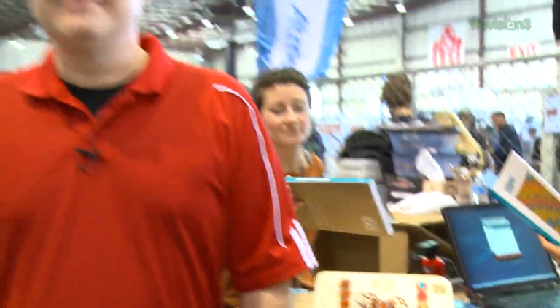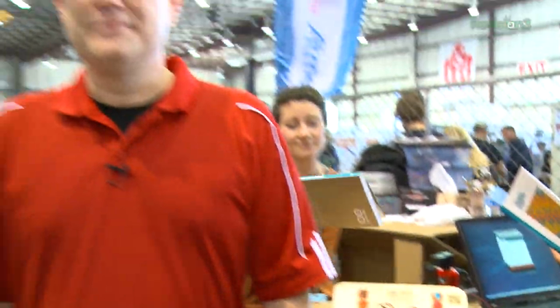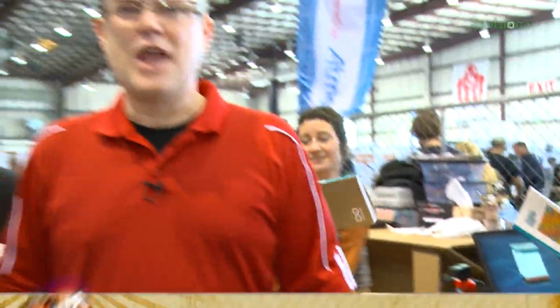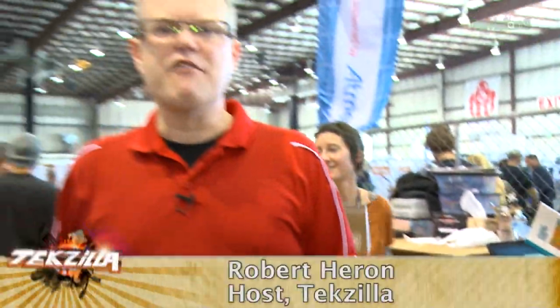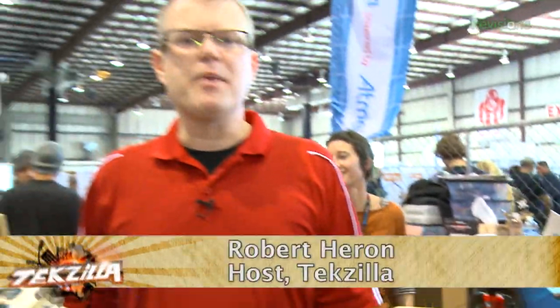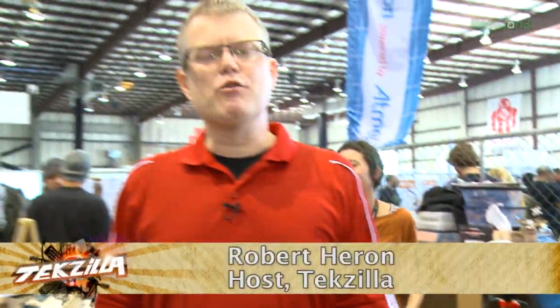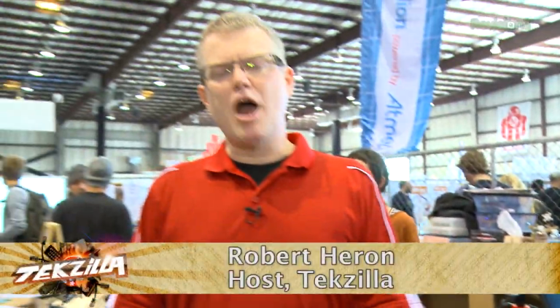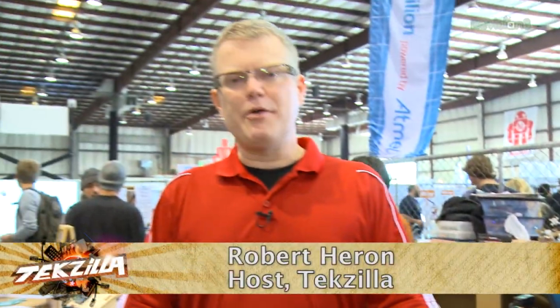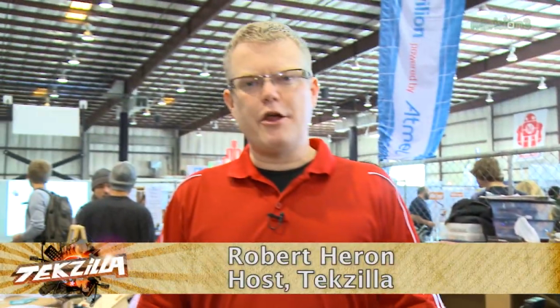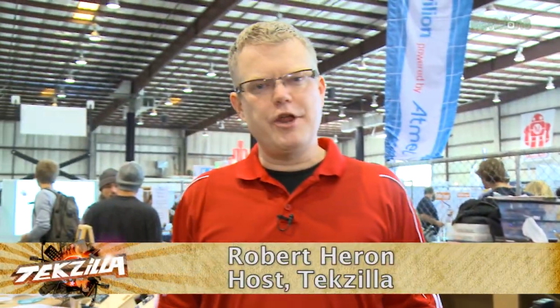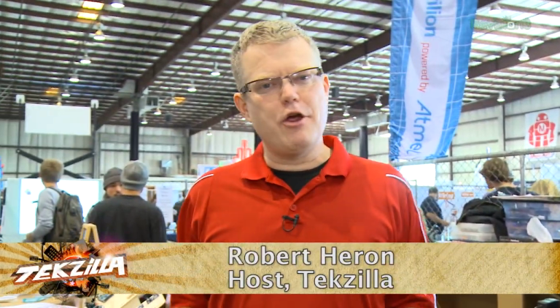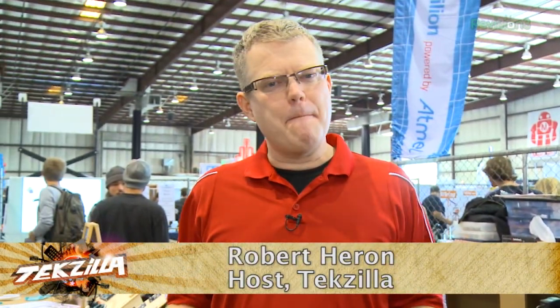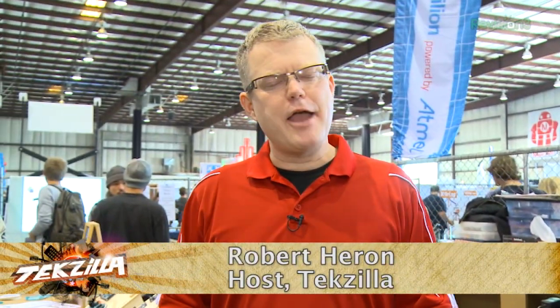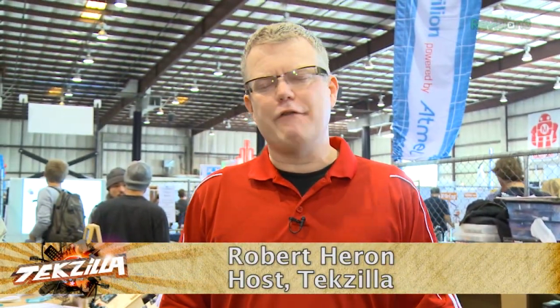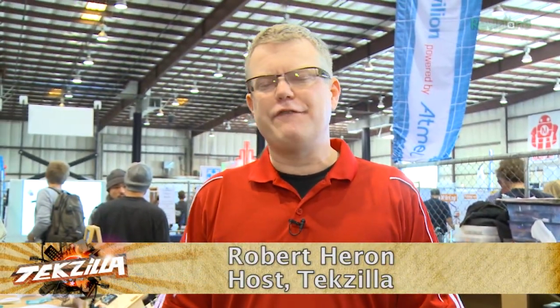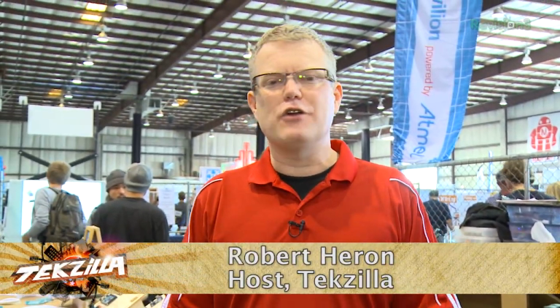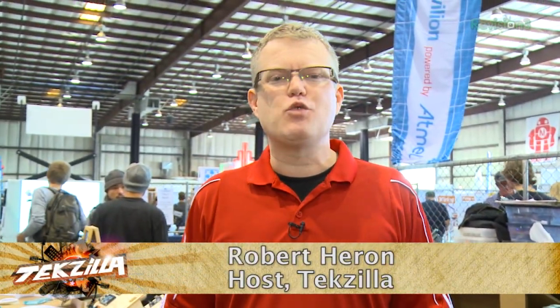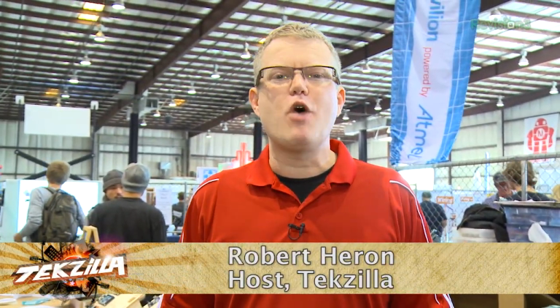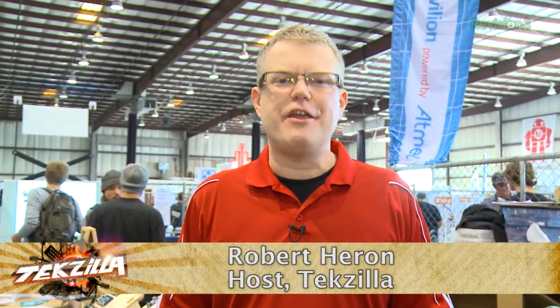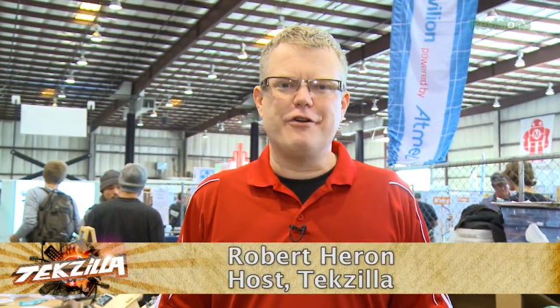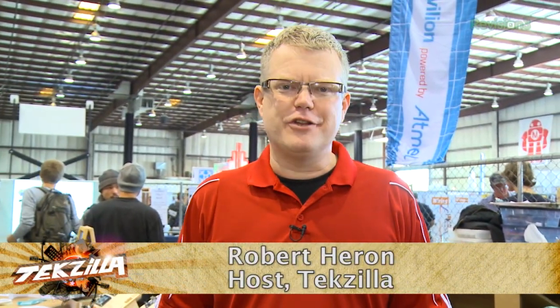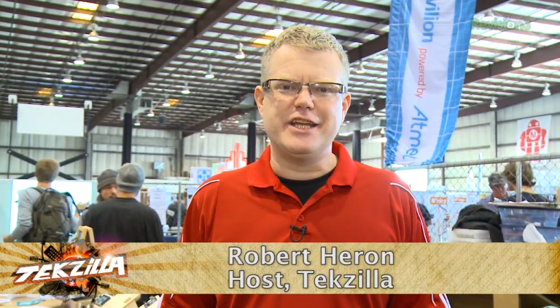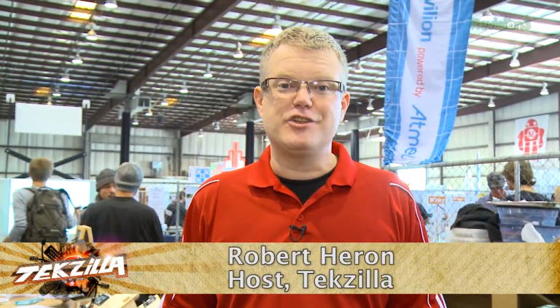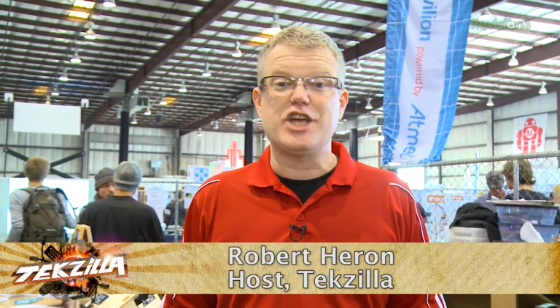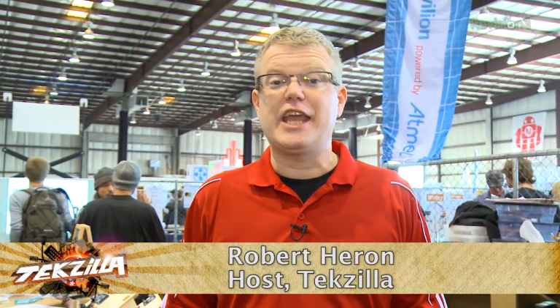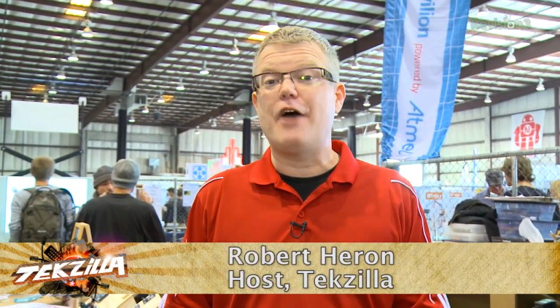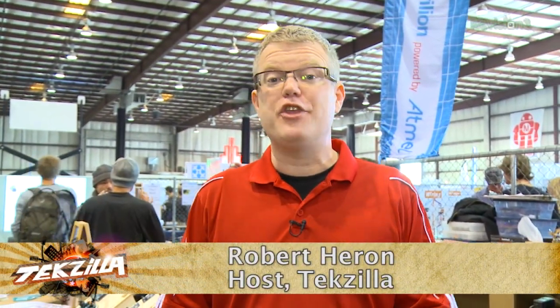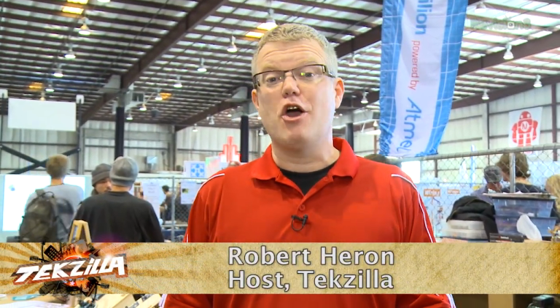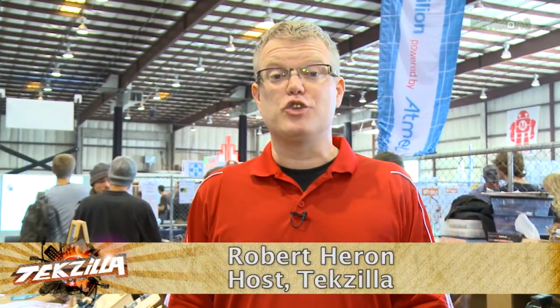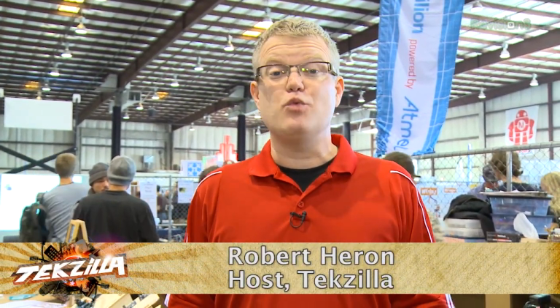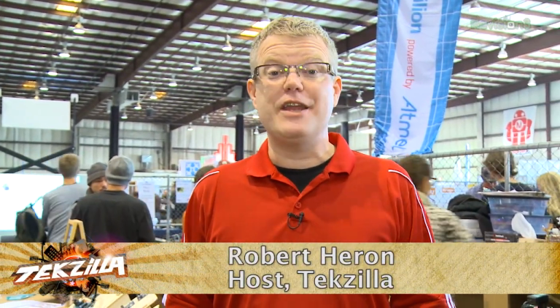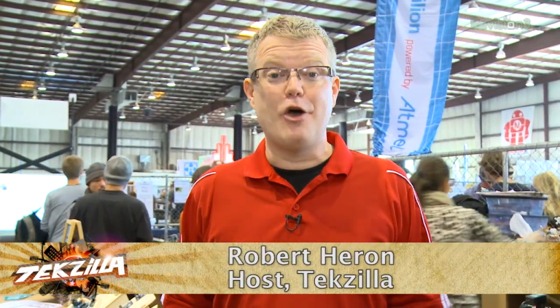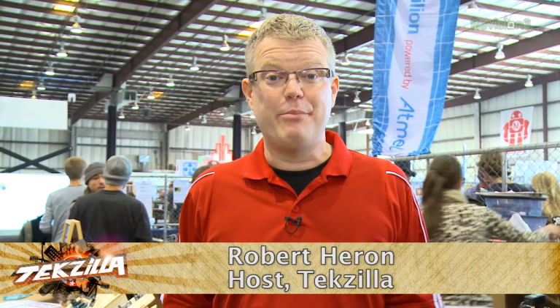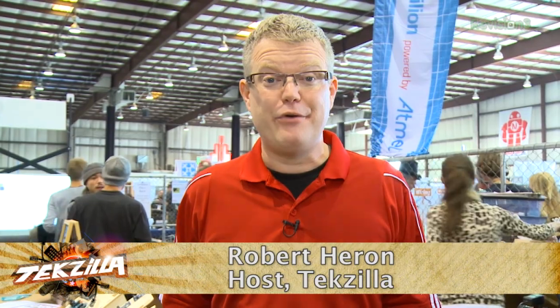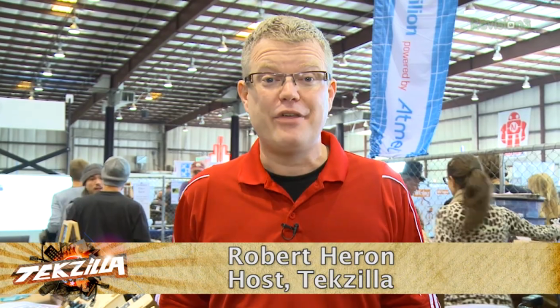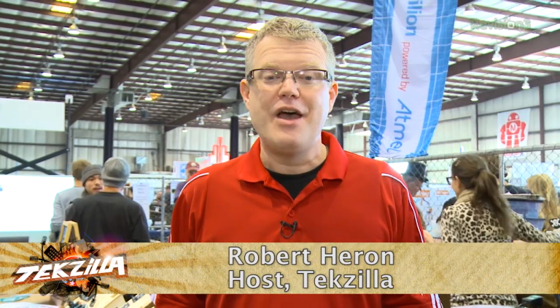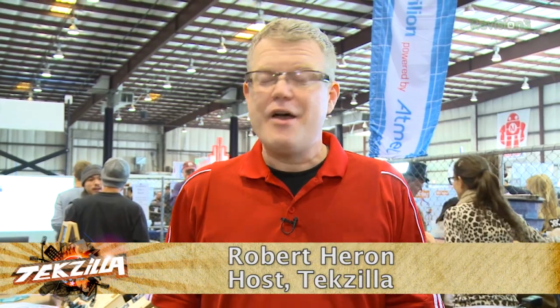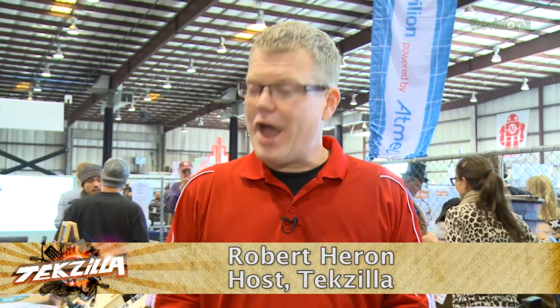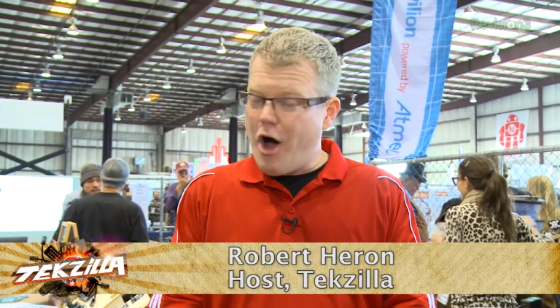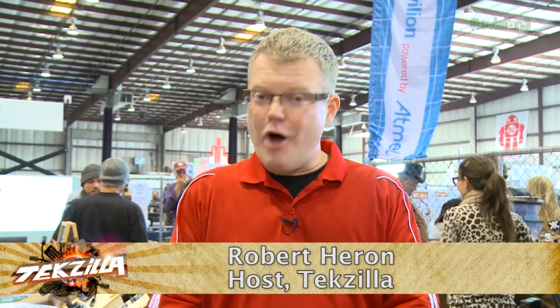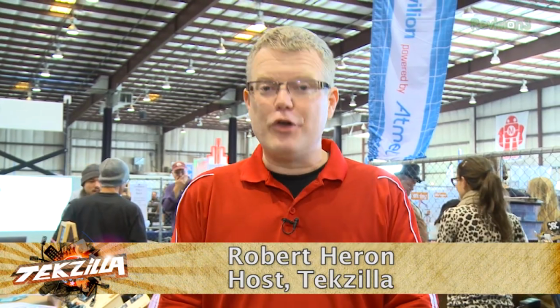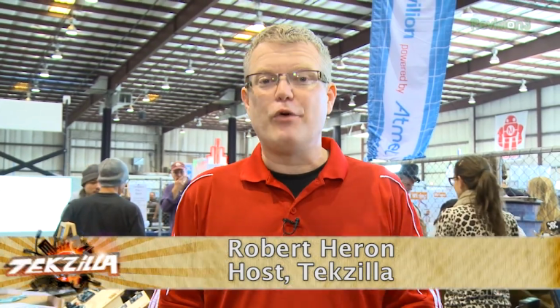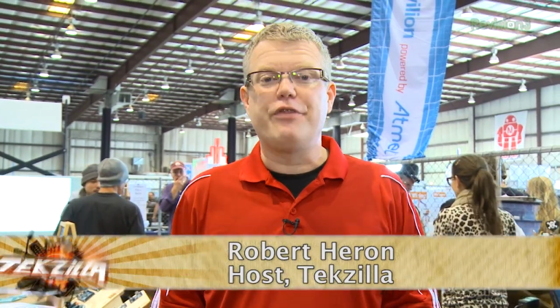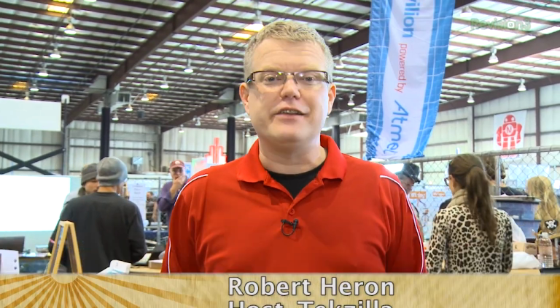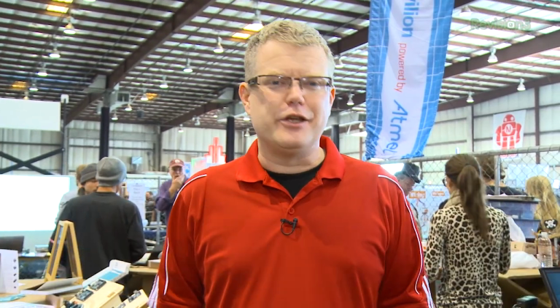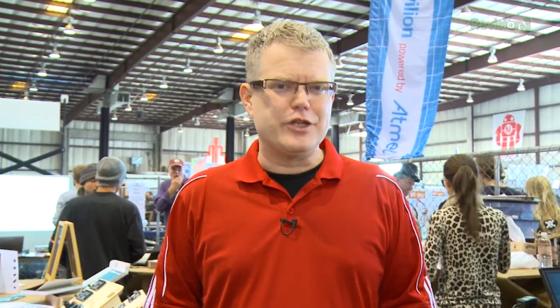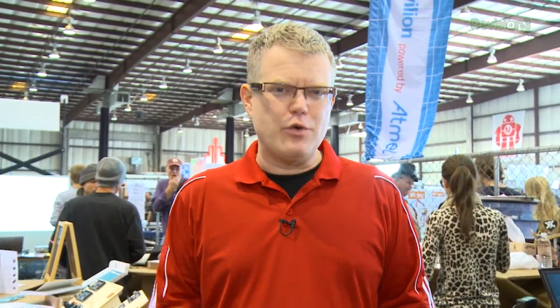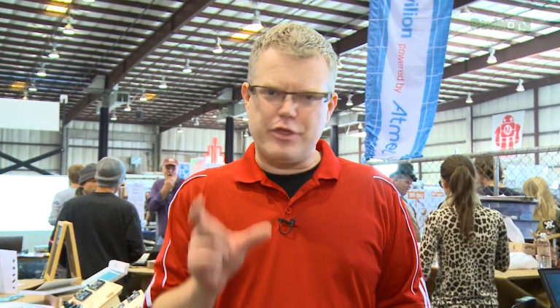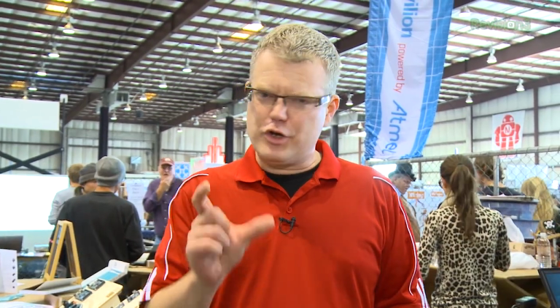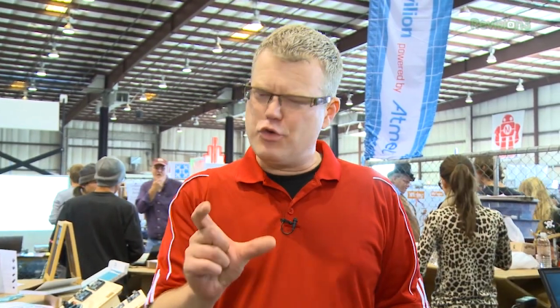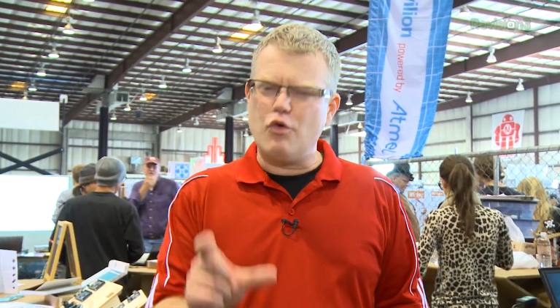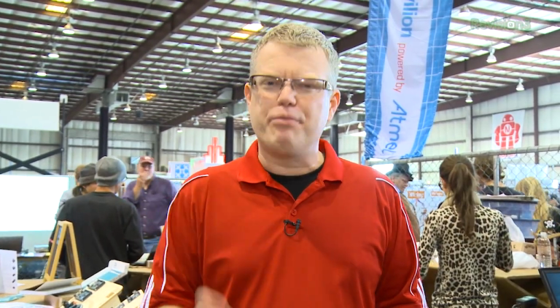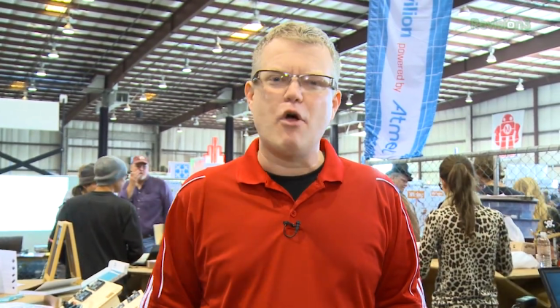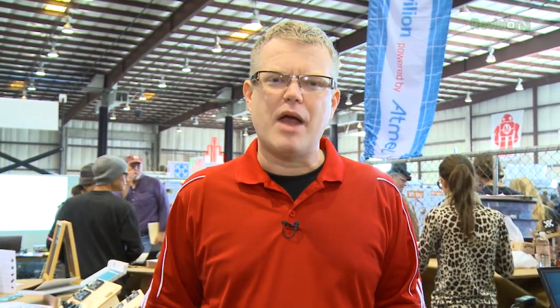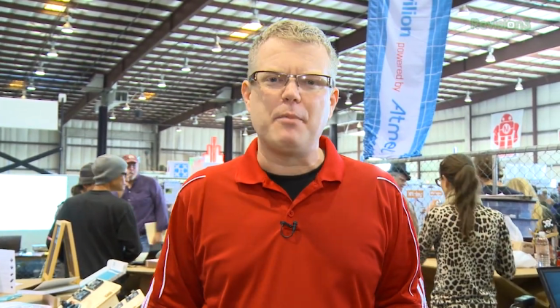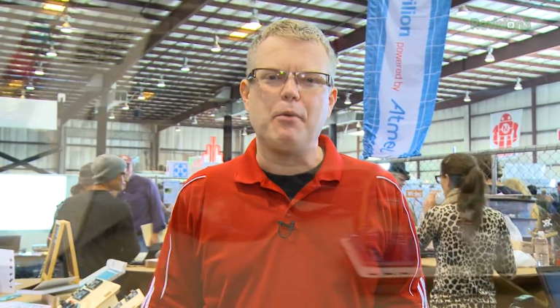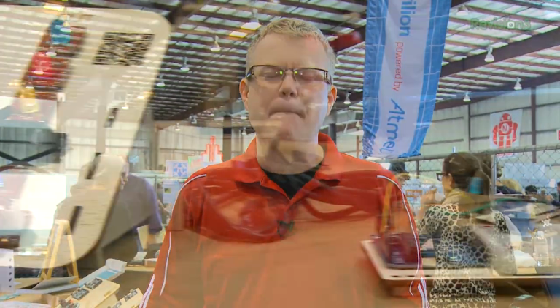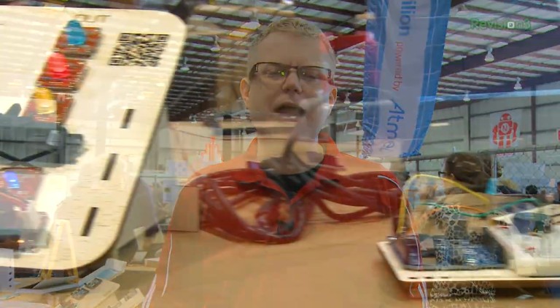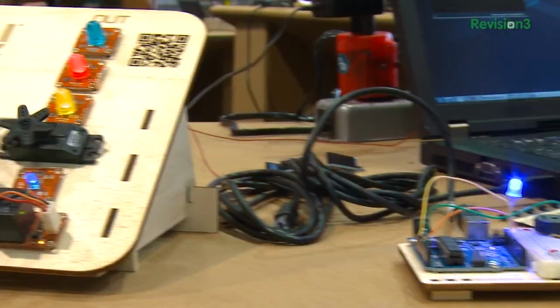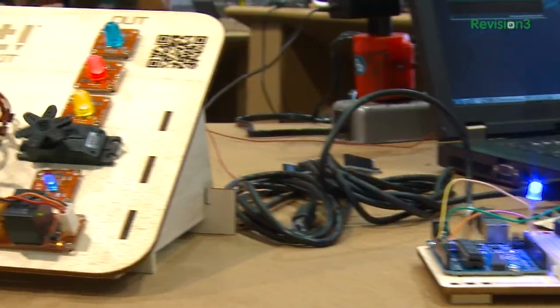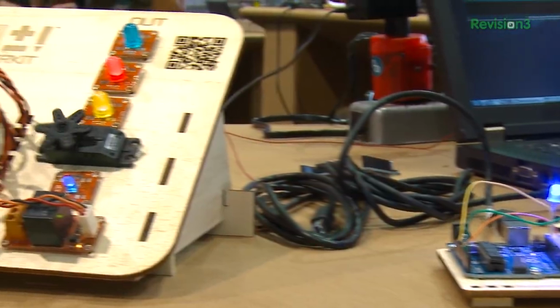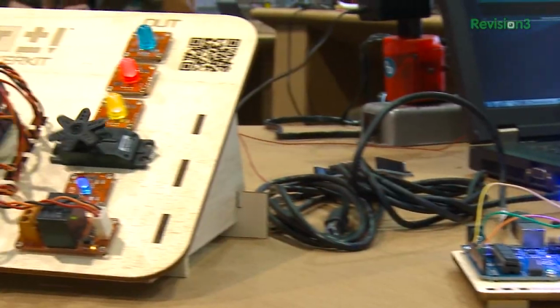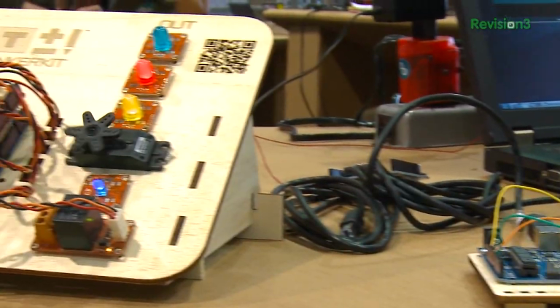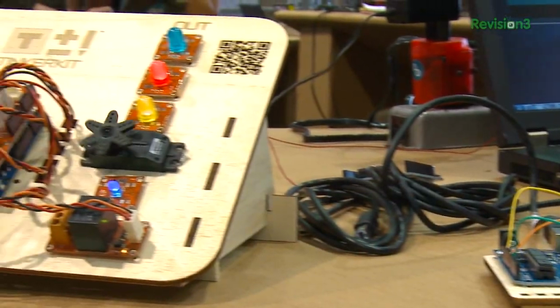Hey everybody, Robert Heron here at Maker Faire 2013 checking out the Arduino booth, looking at all the cool things you can do with this cool programmable microcontroller.